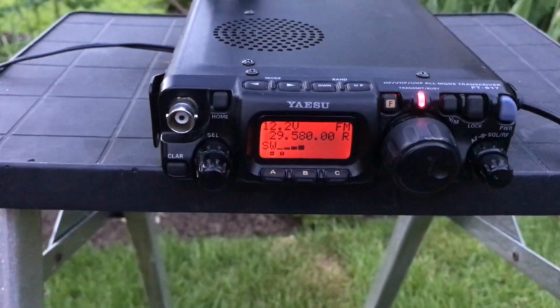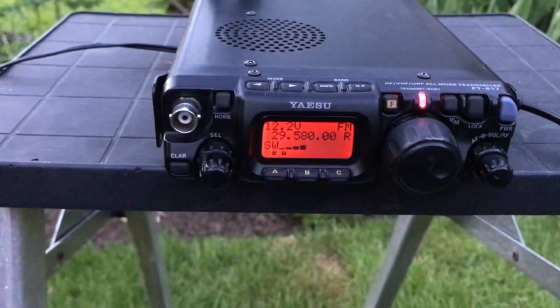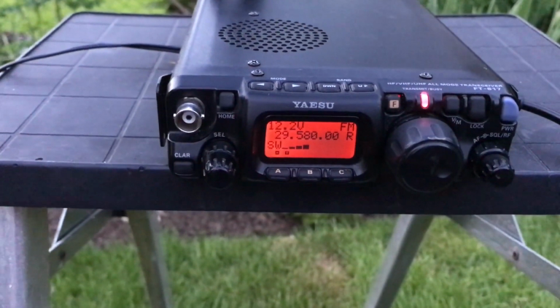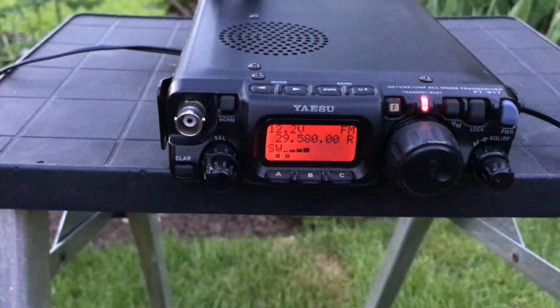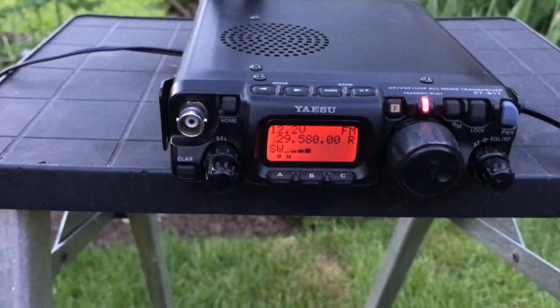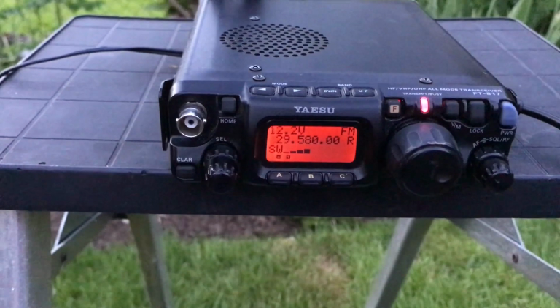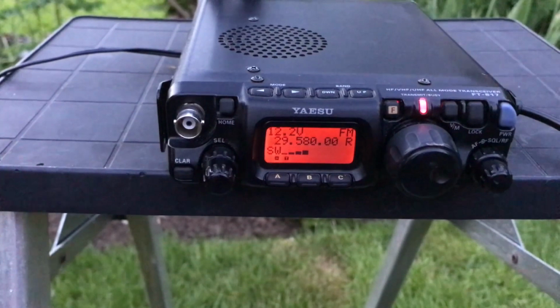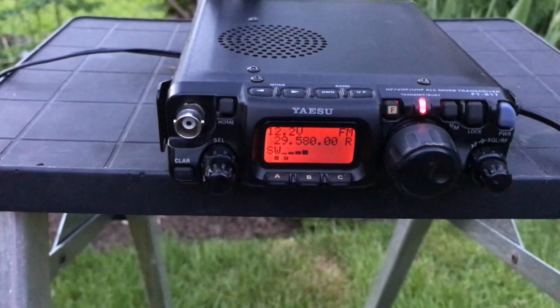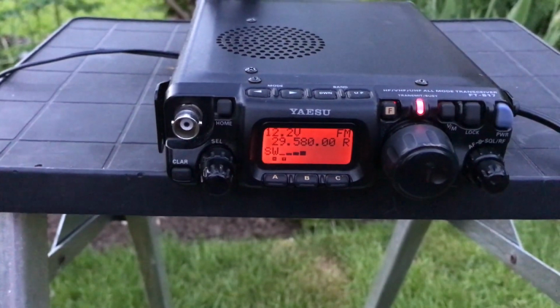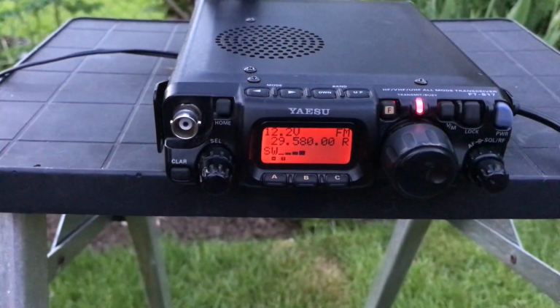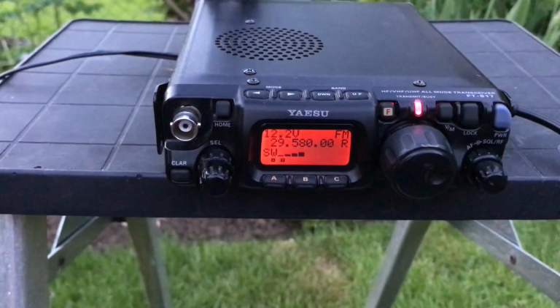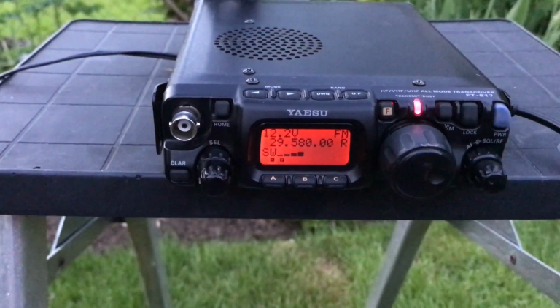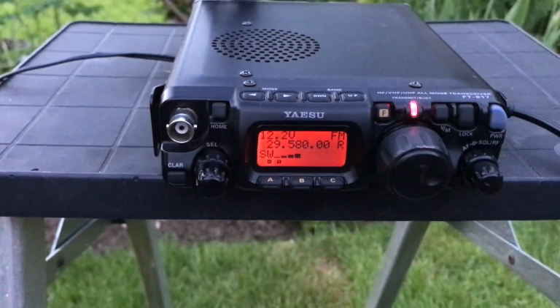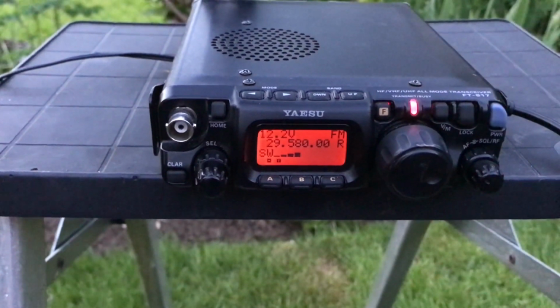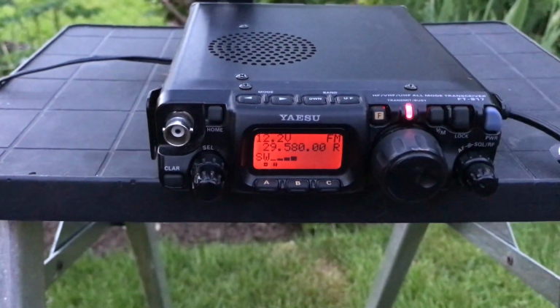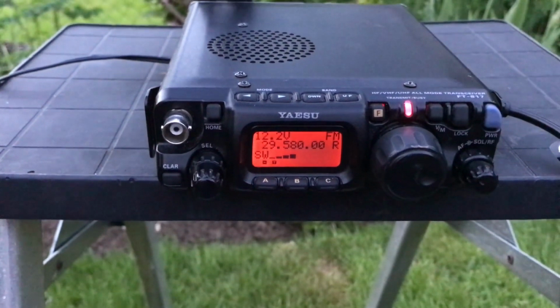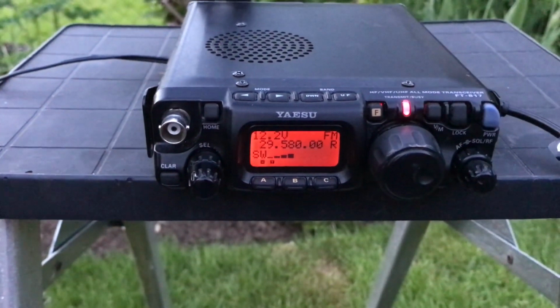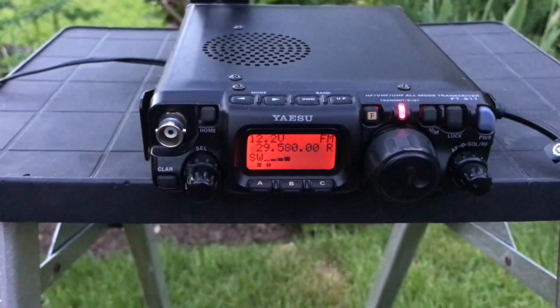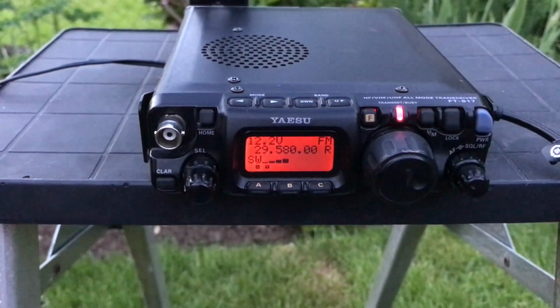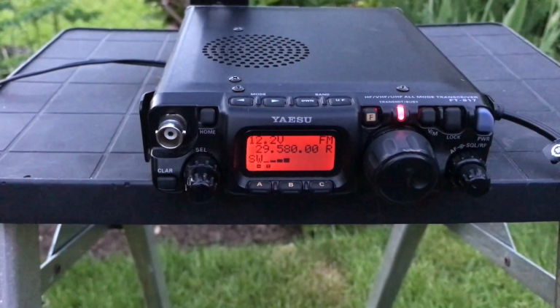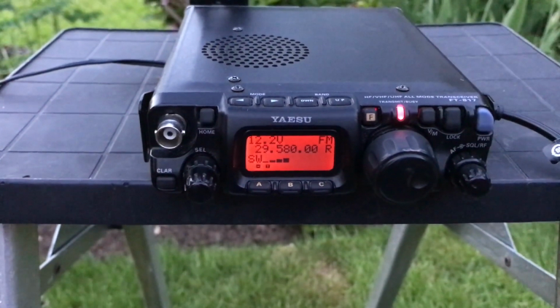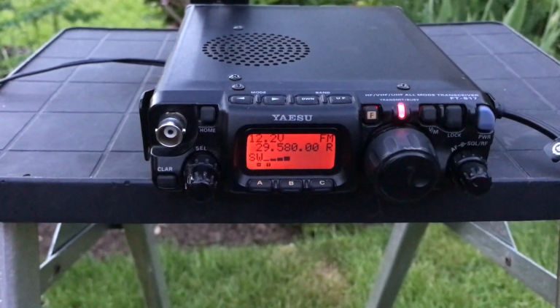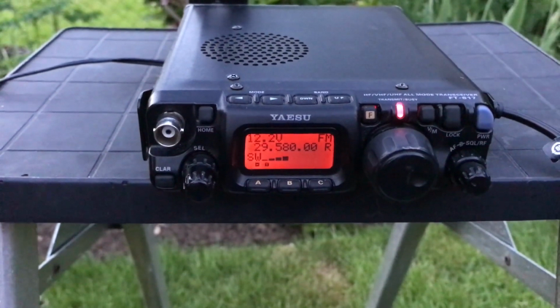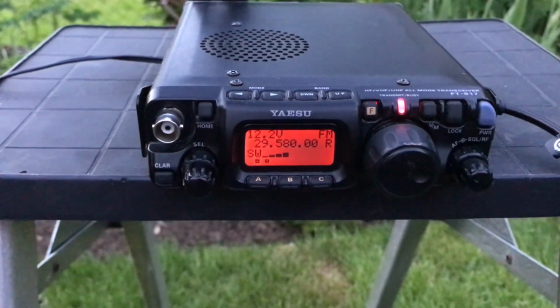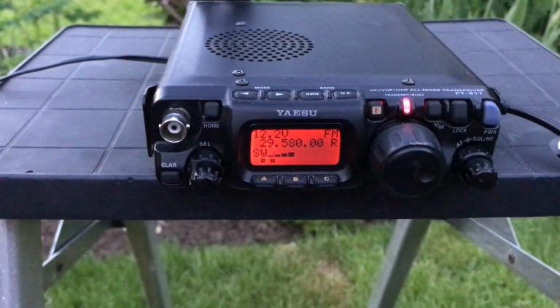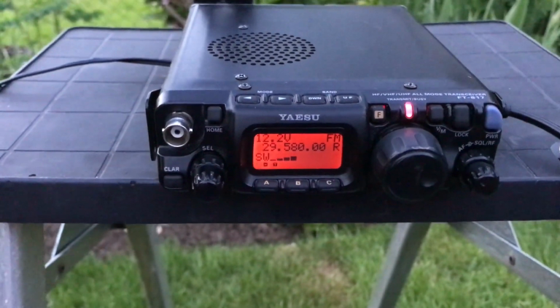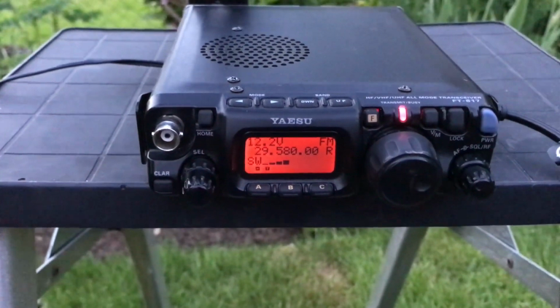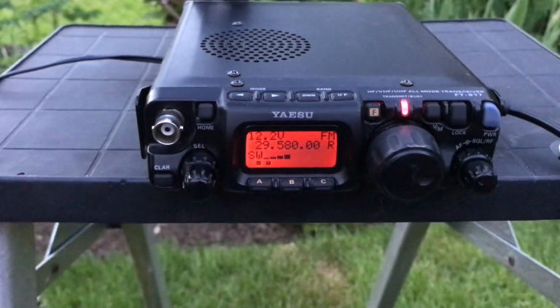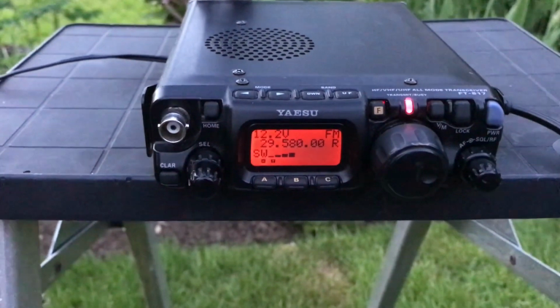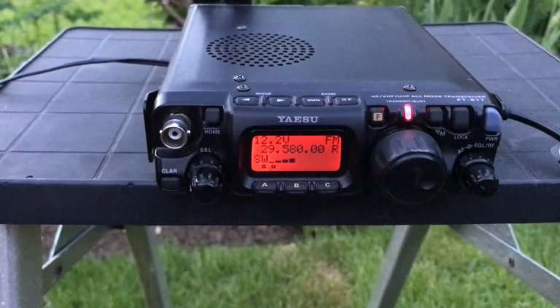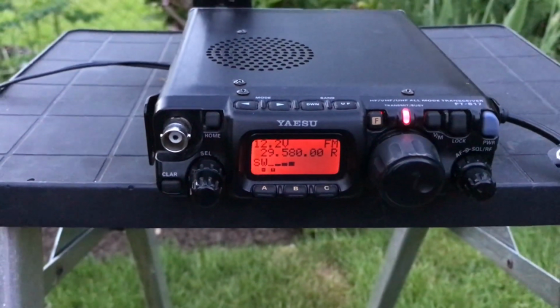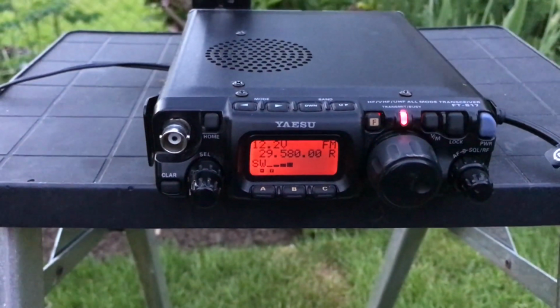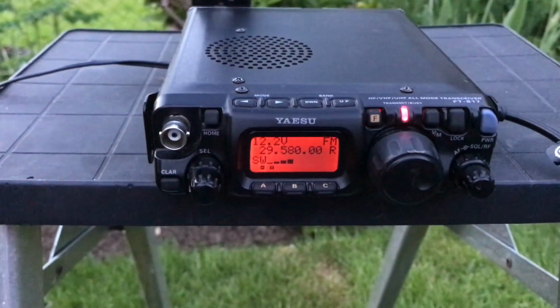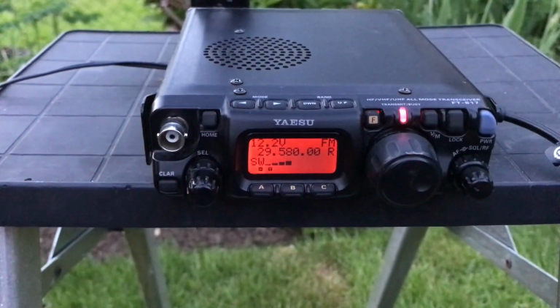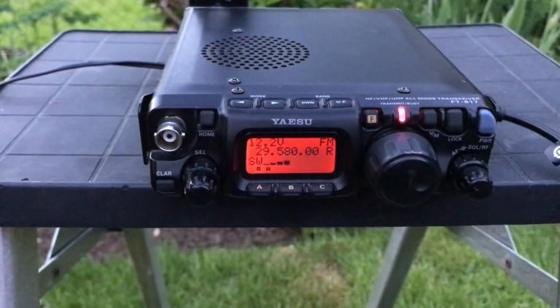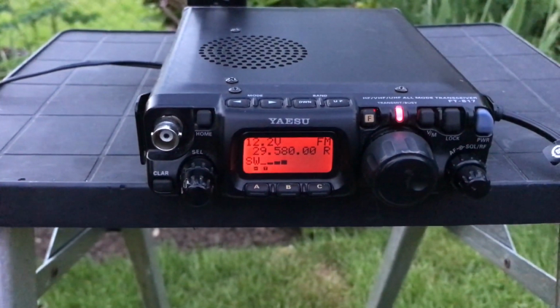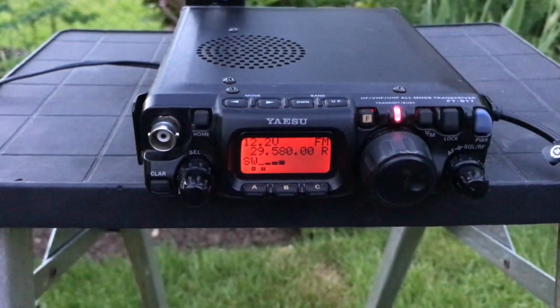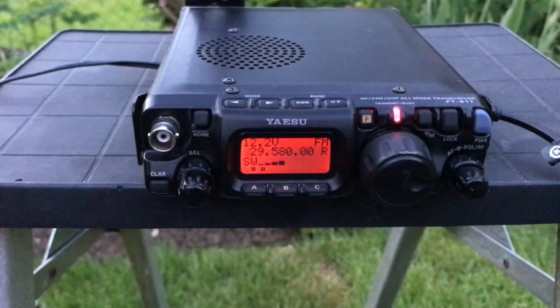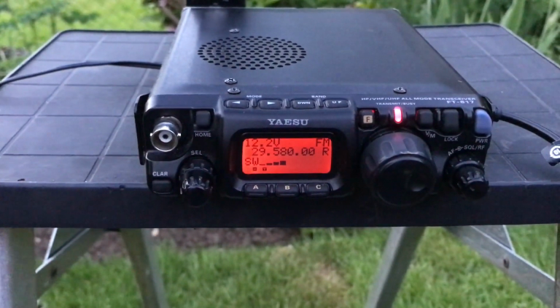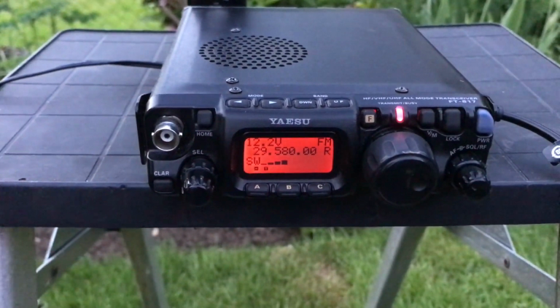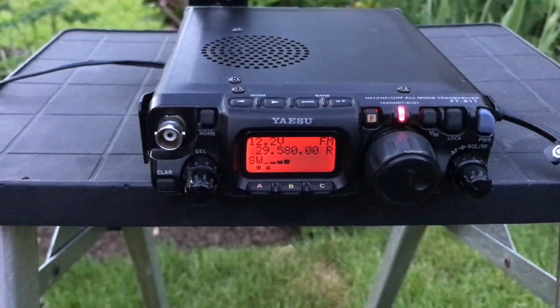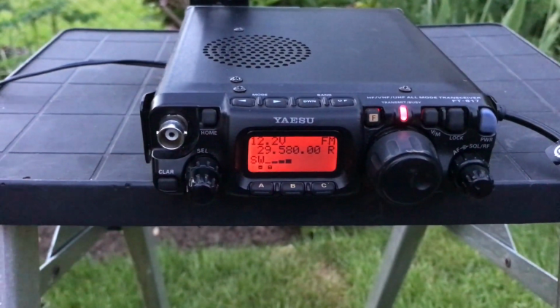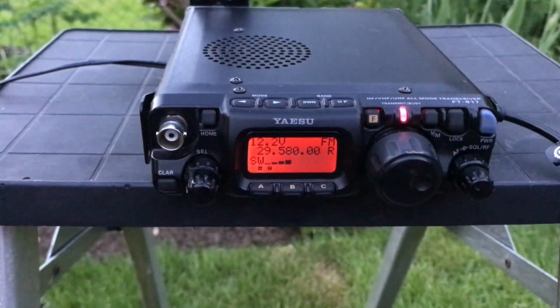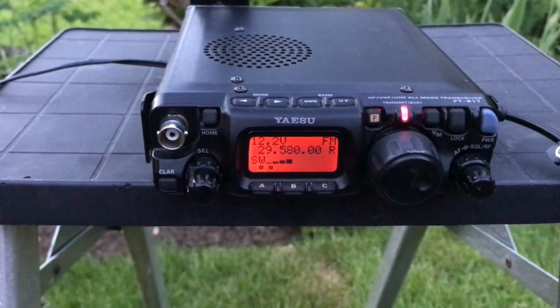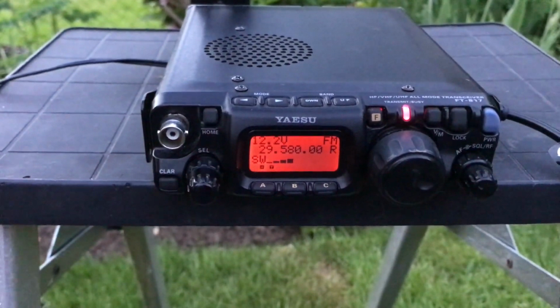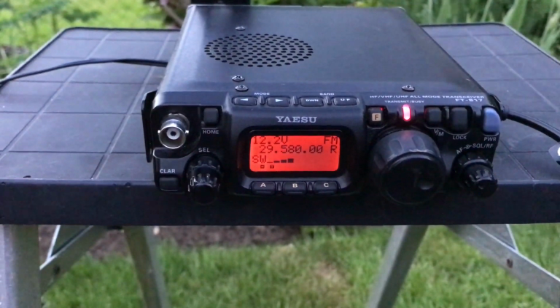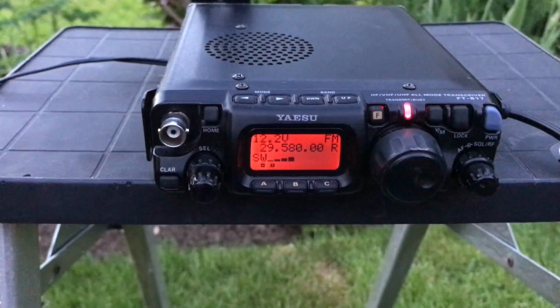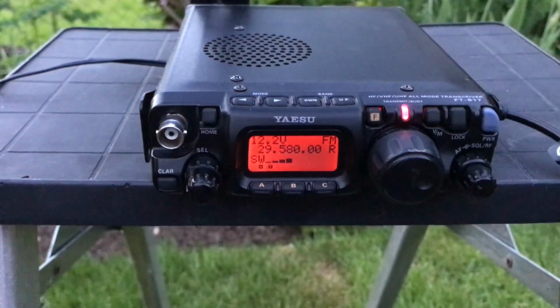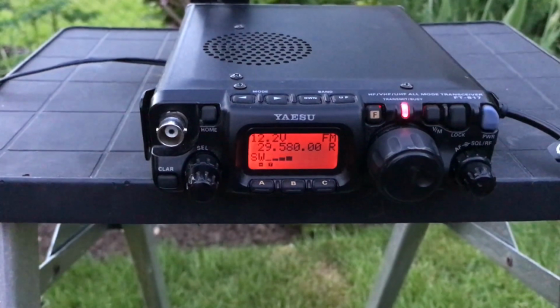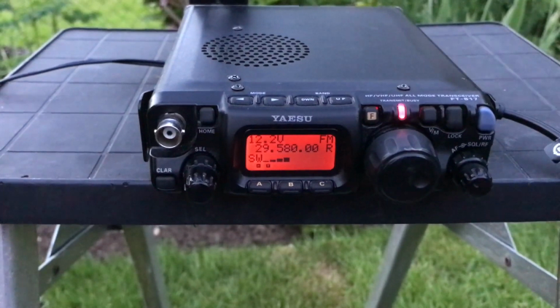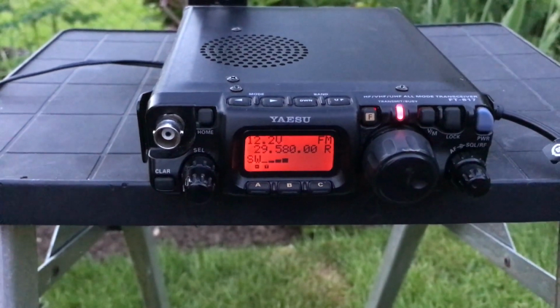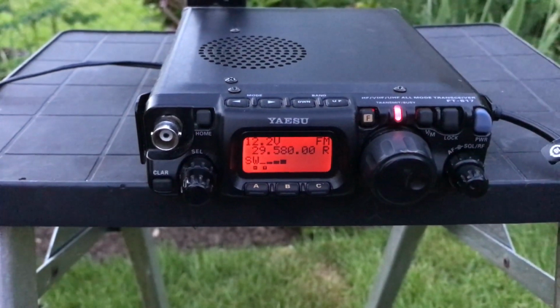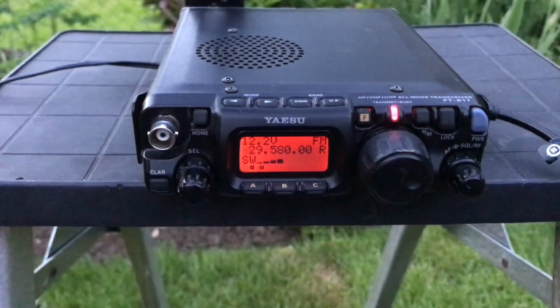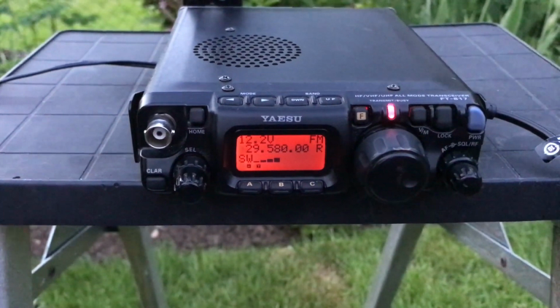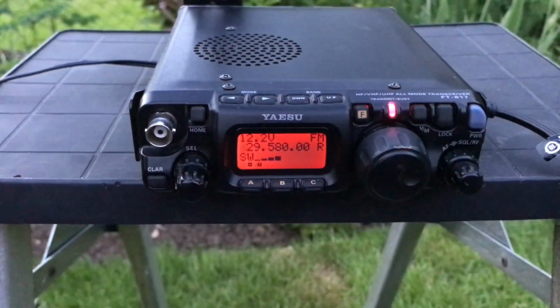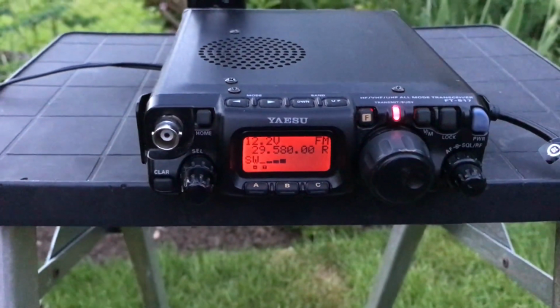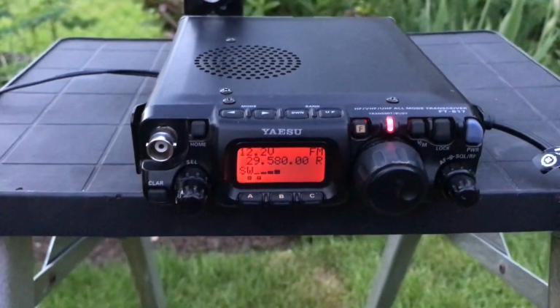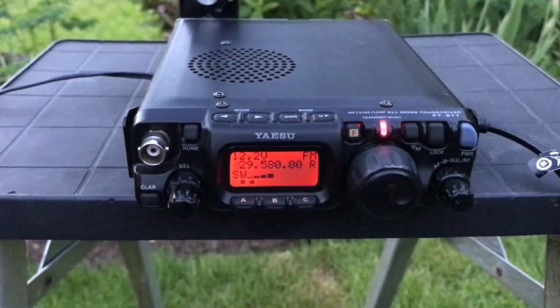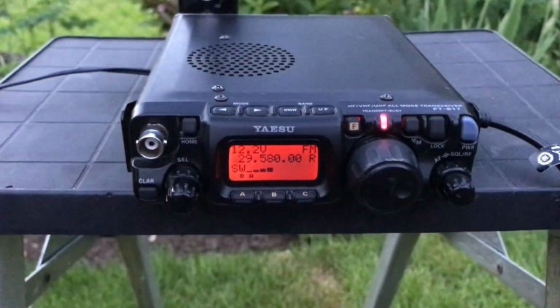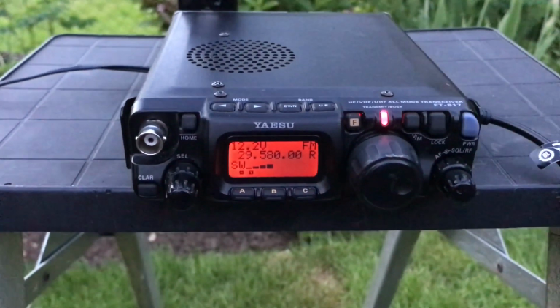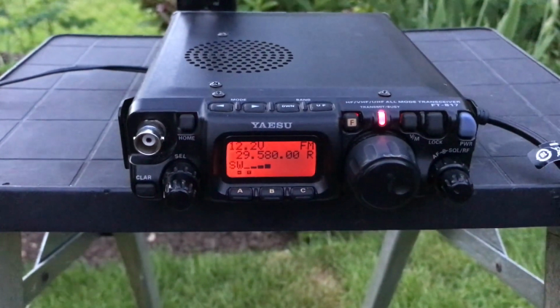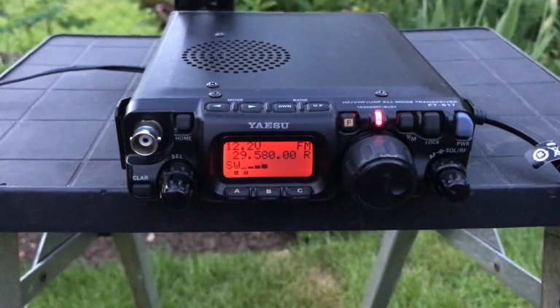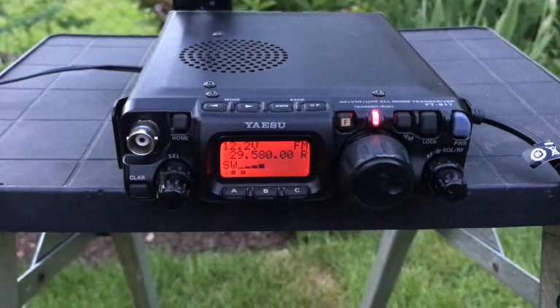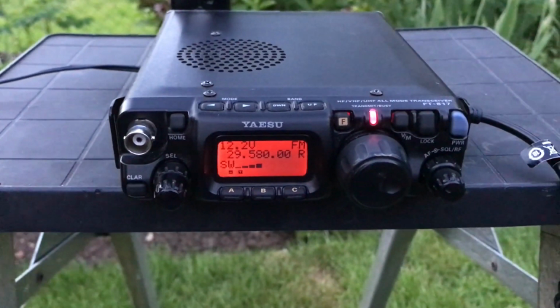2E0 IQJ checking access to the repeater. This is 2E0 IQJ checking access to the repeater and listening for a call.